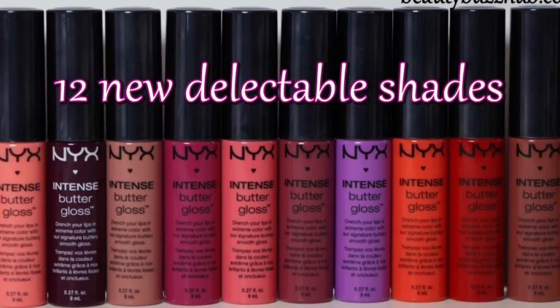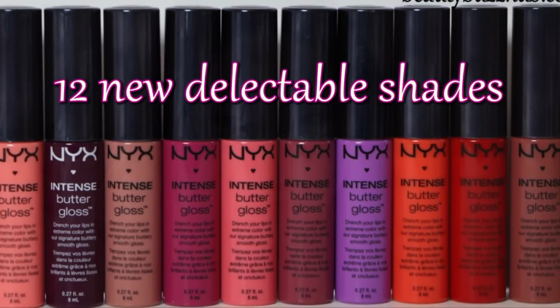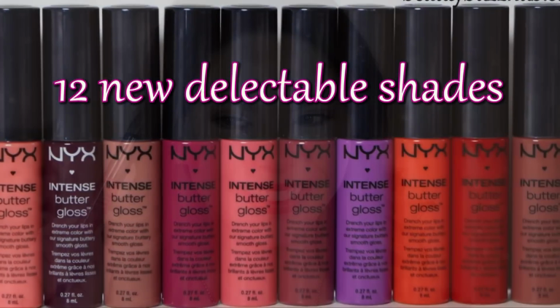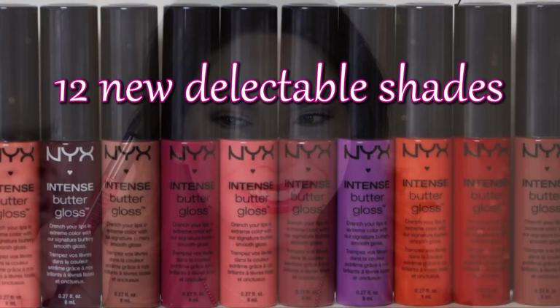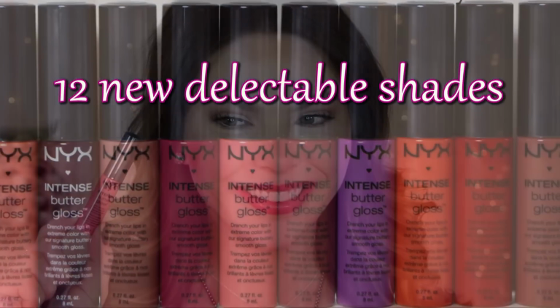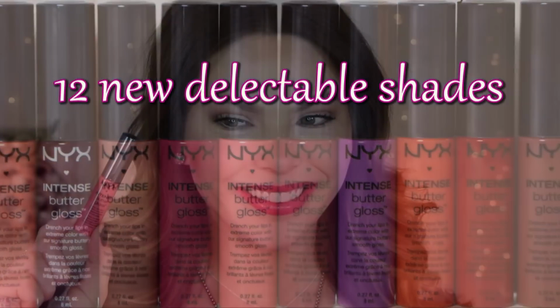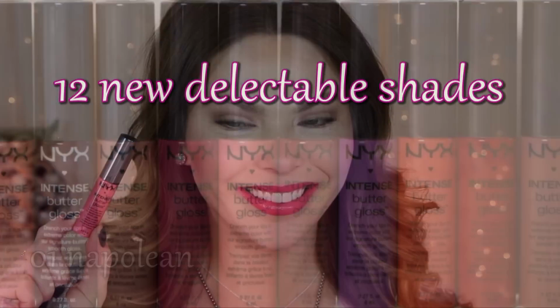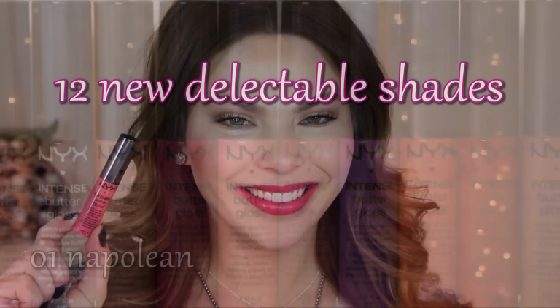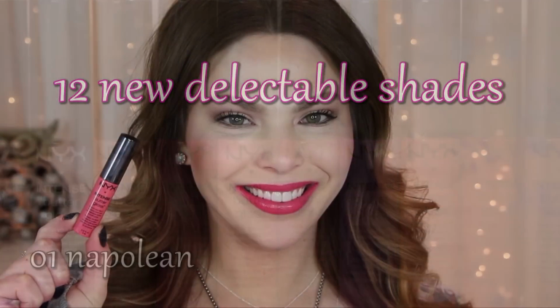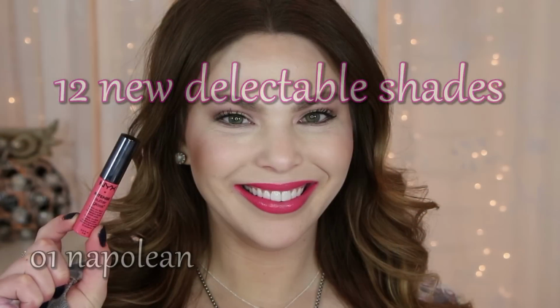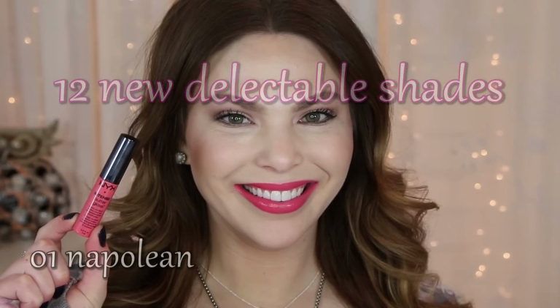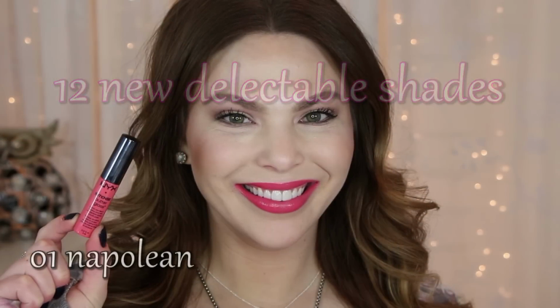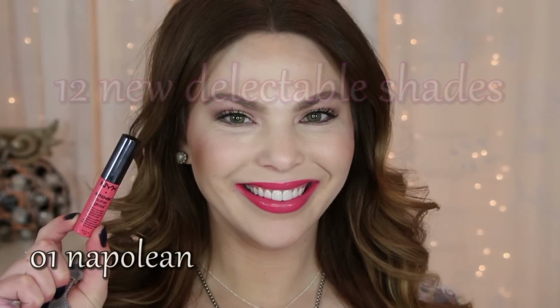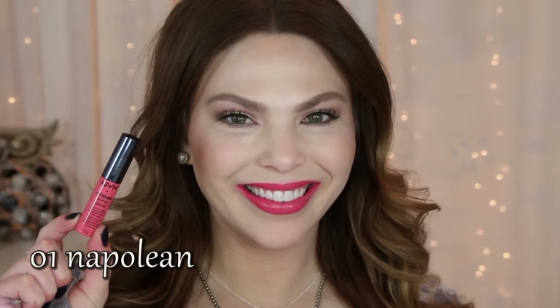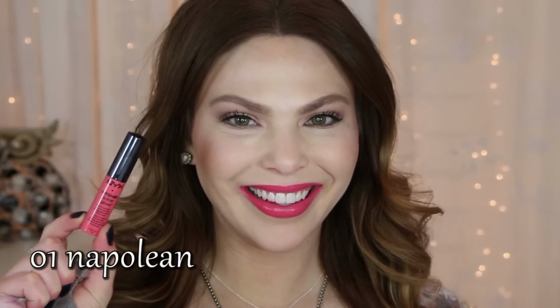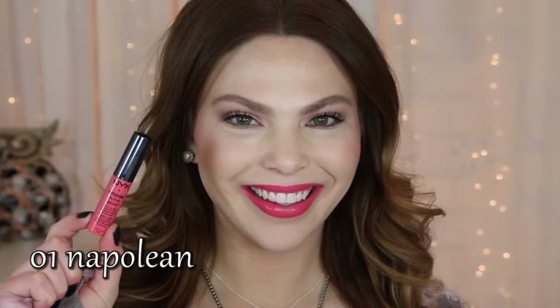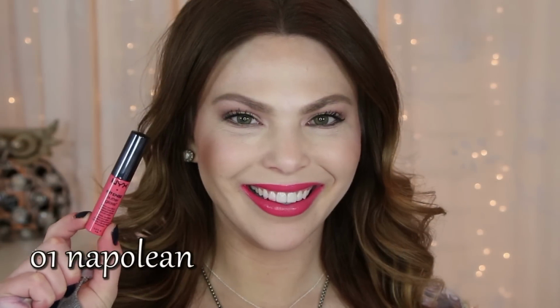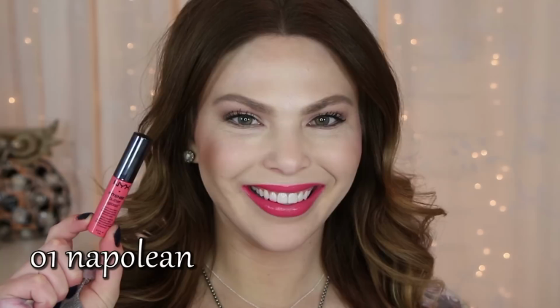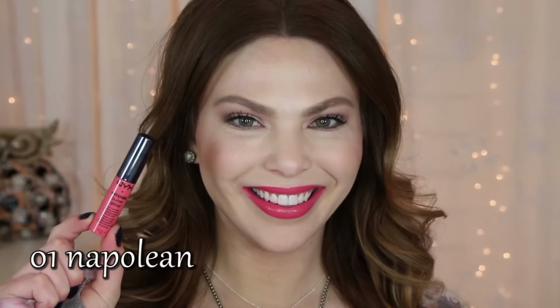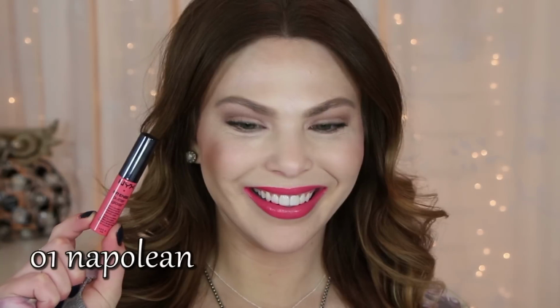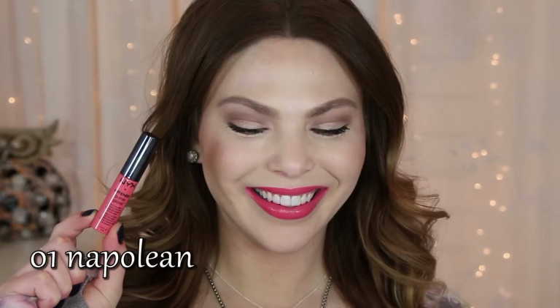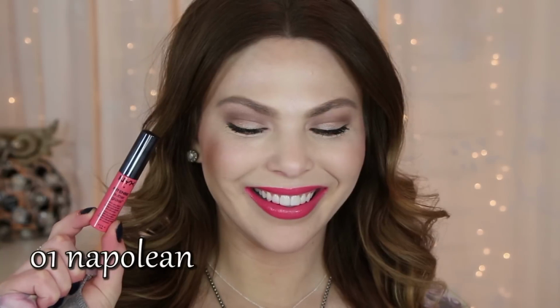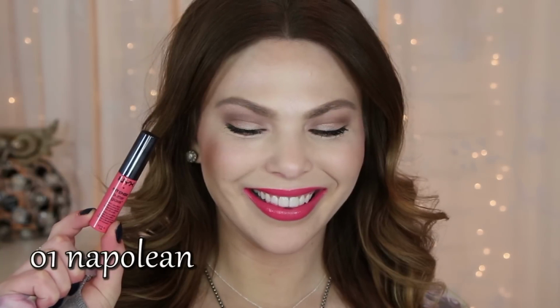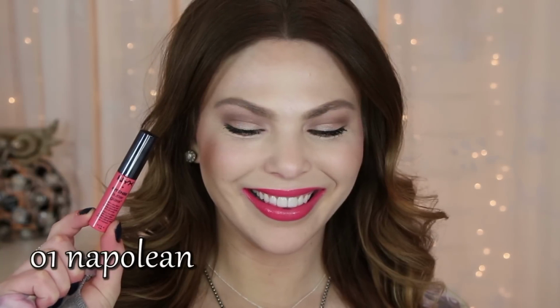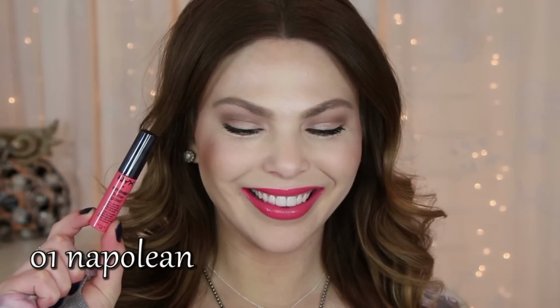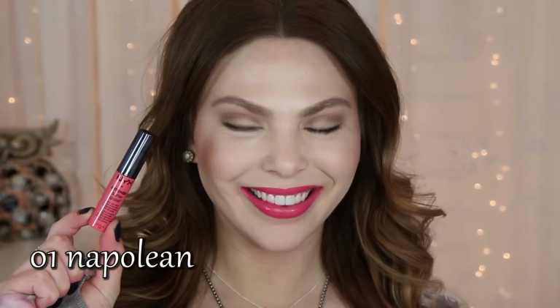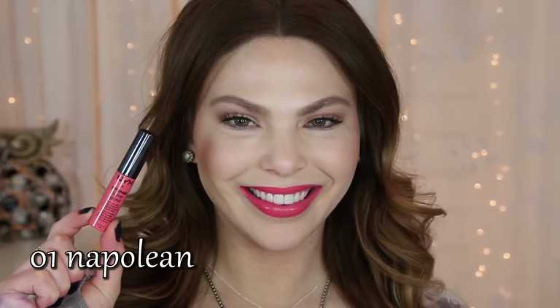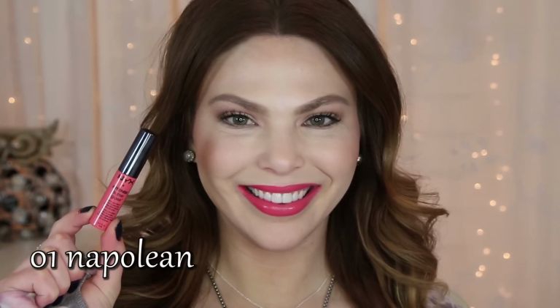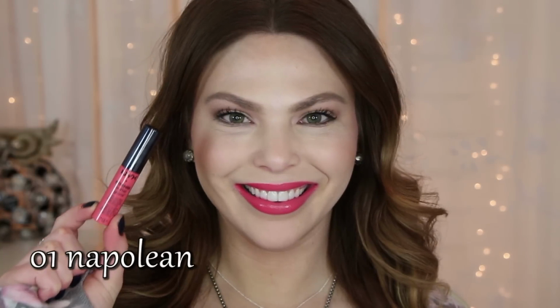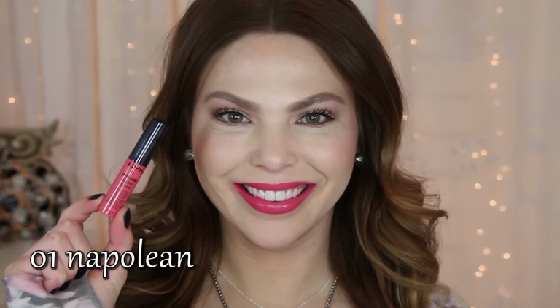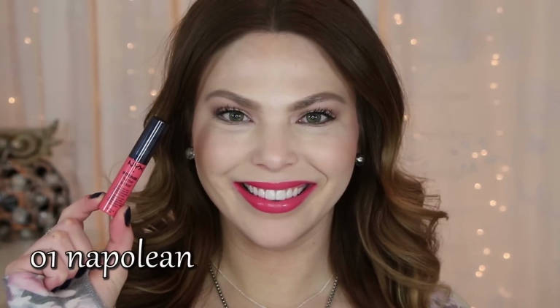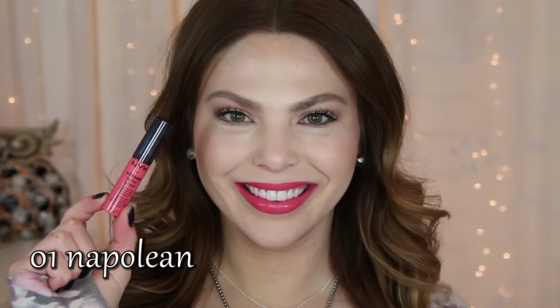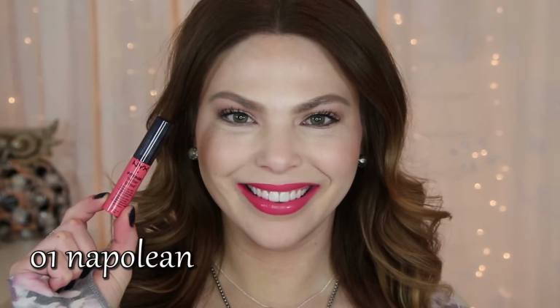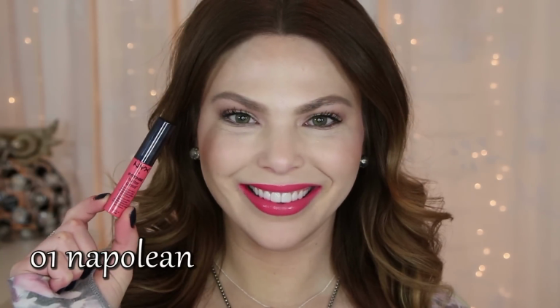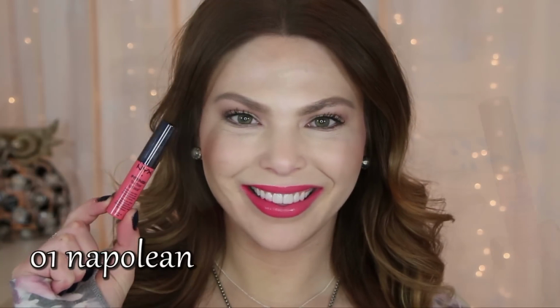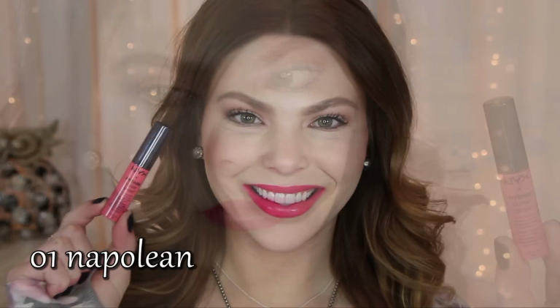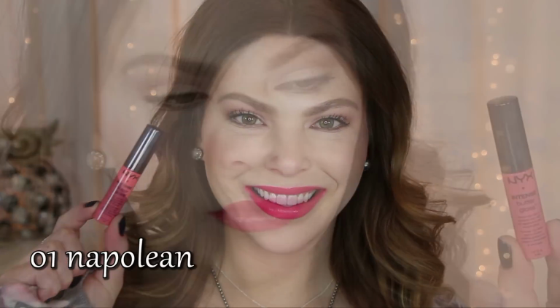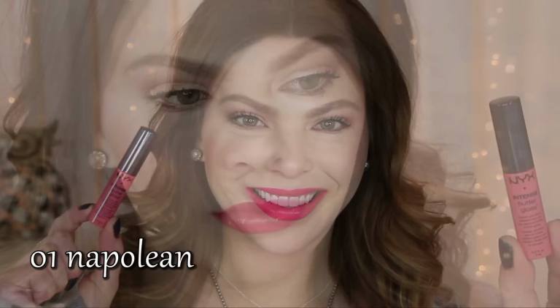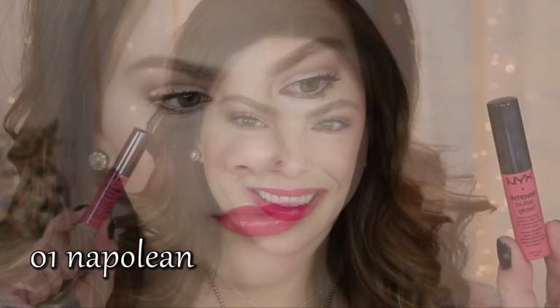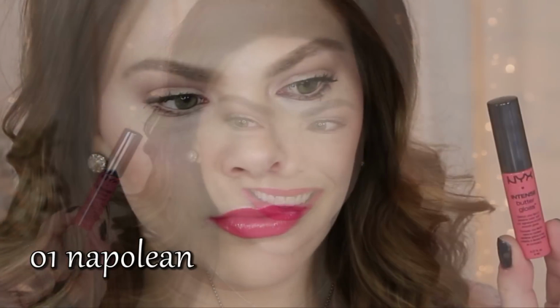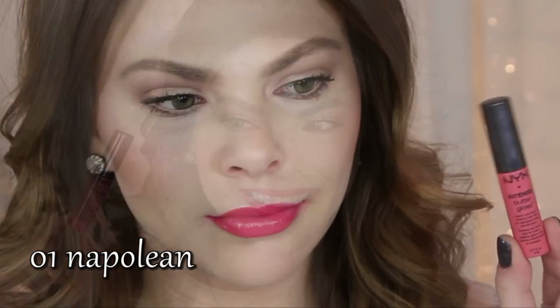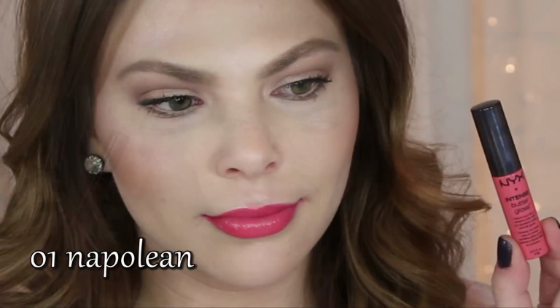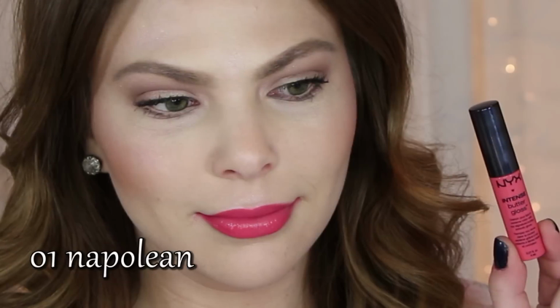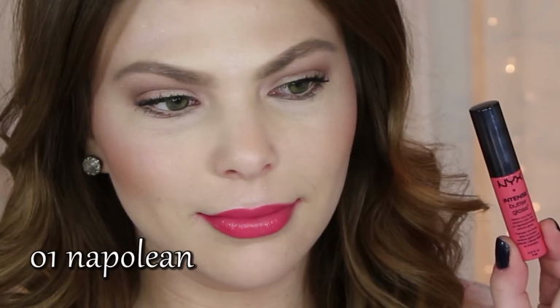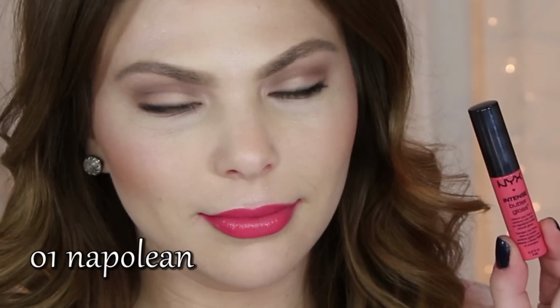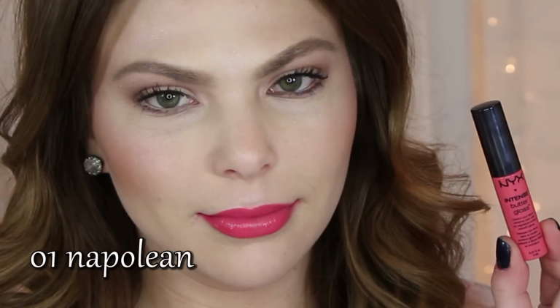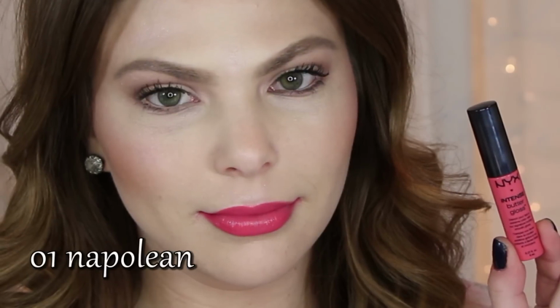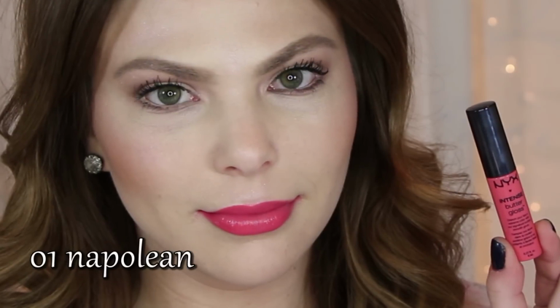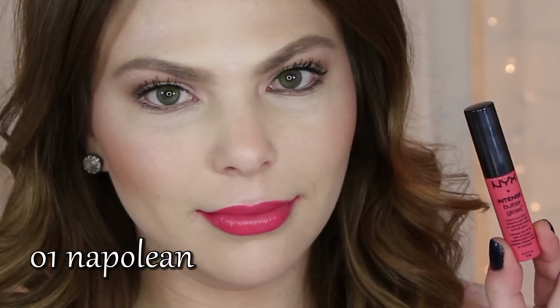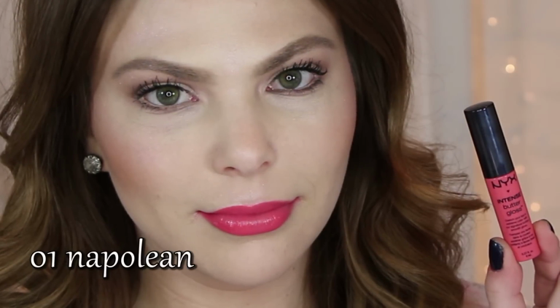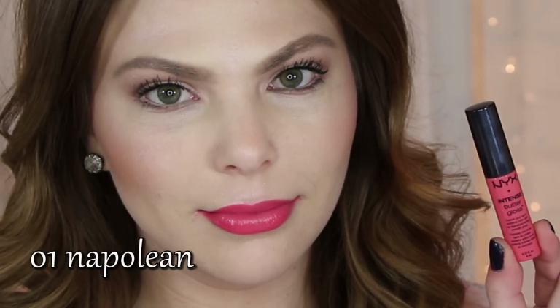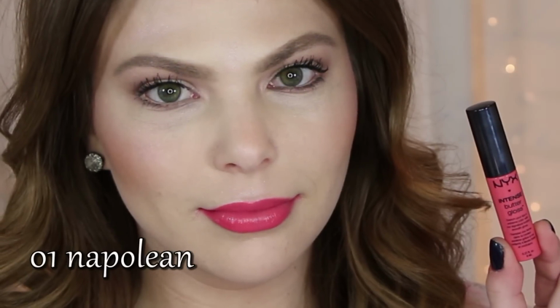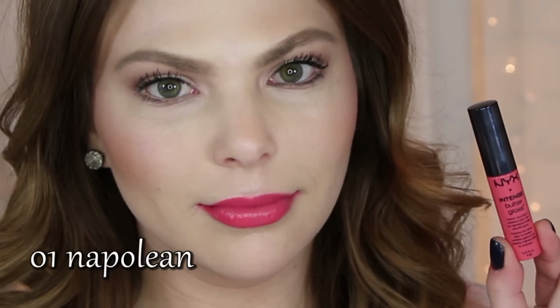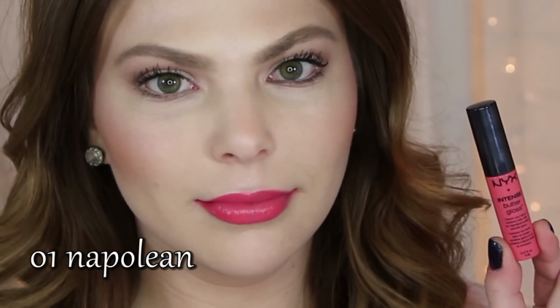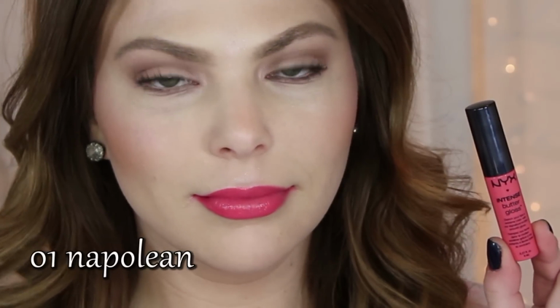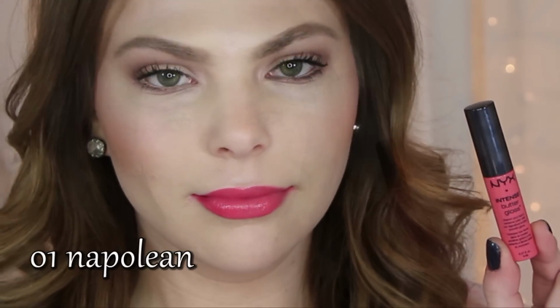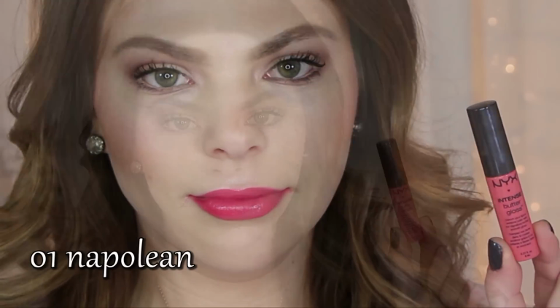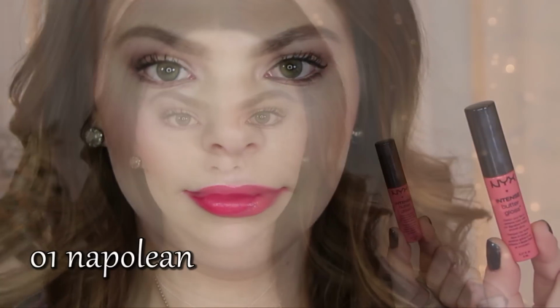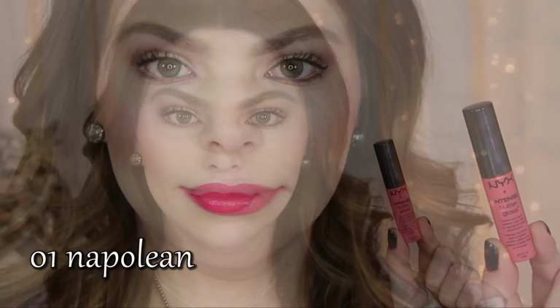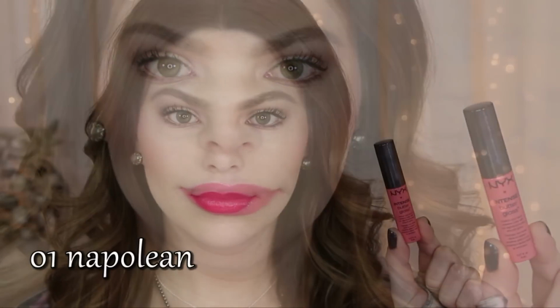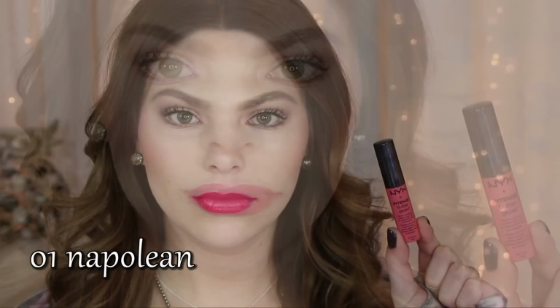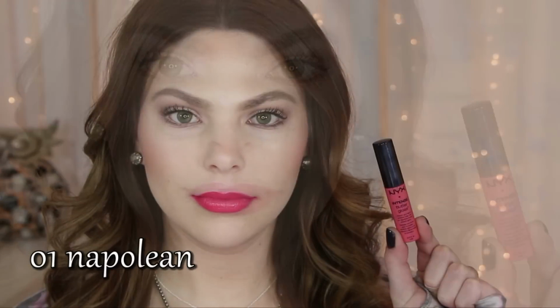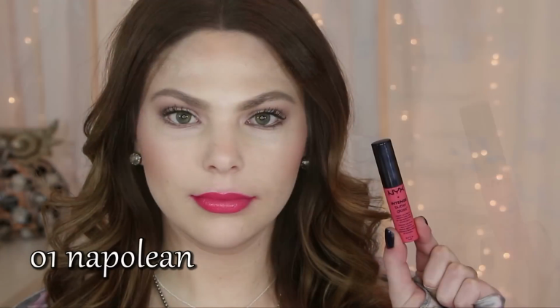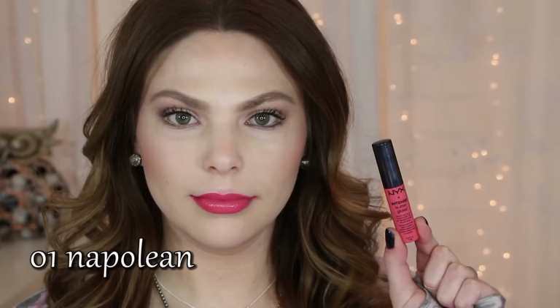Hey guys, so today I'm sharing with you lip swatches and also a mini review on the new NYX Intense Butter Glosses.